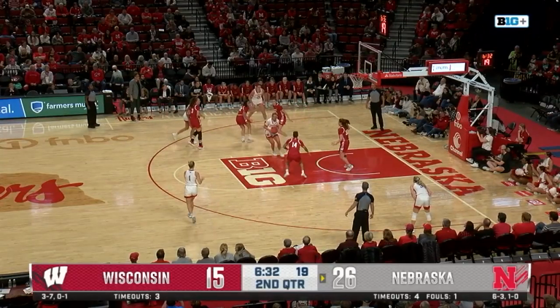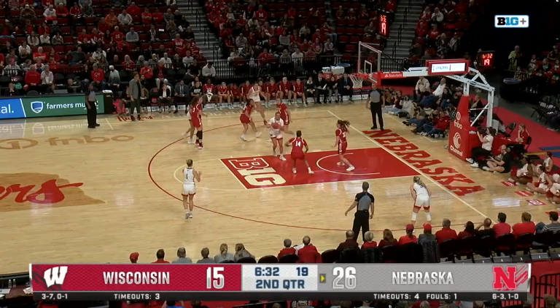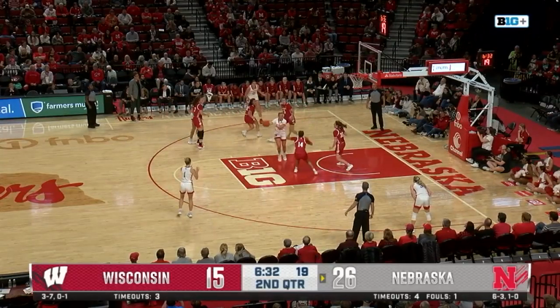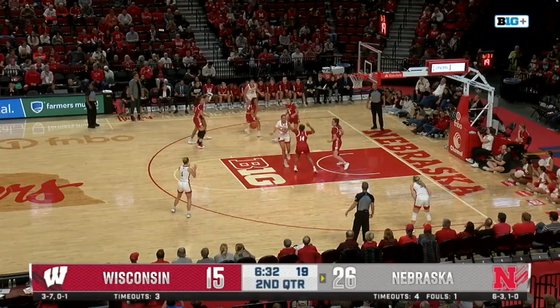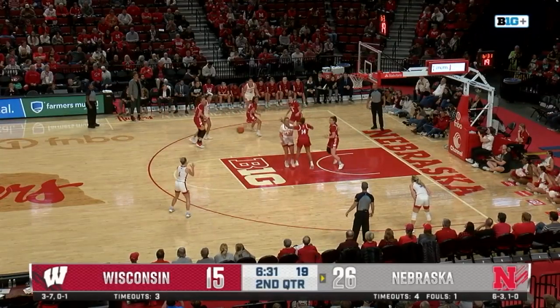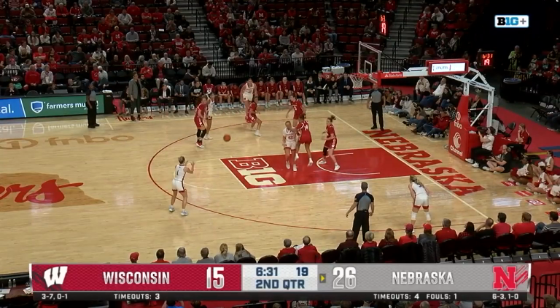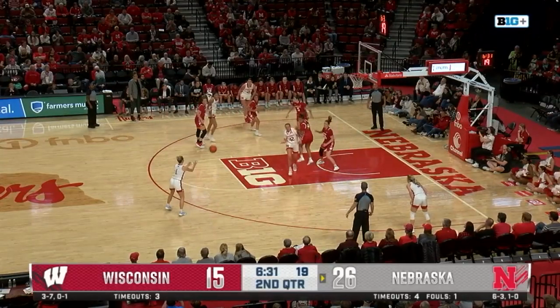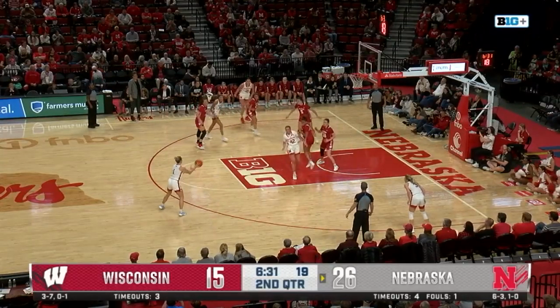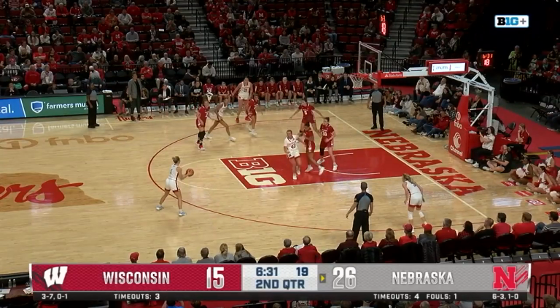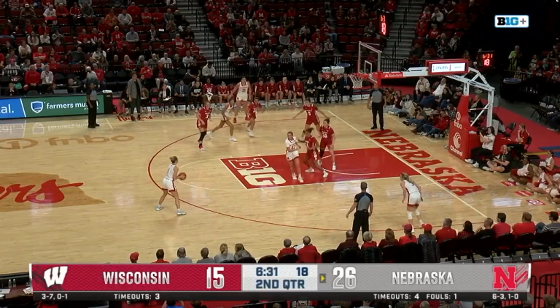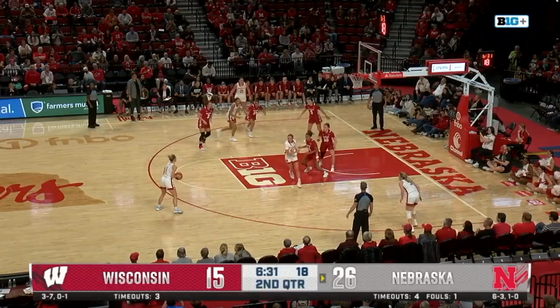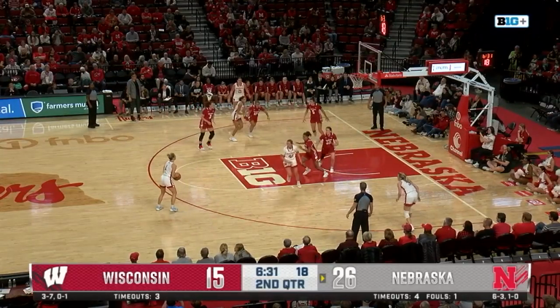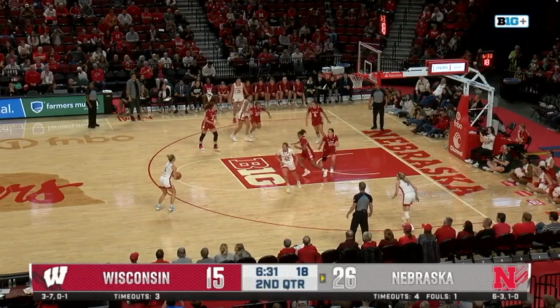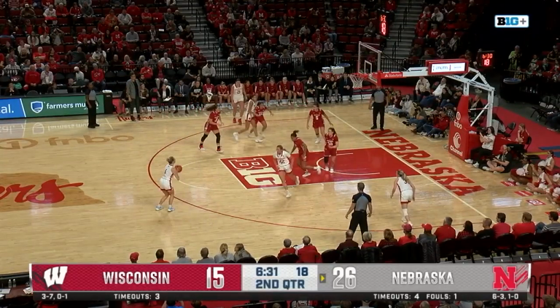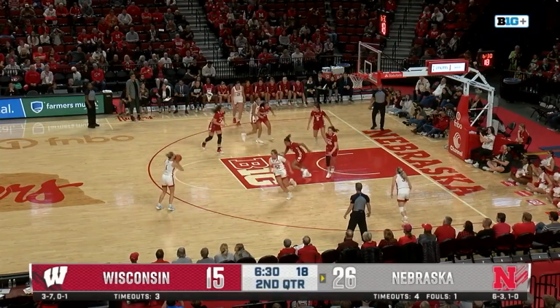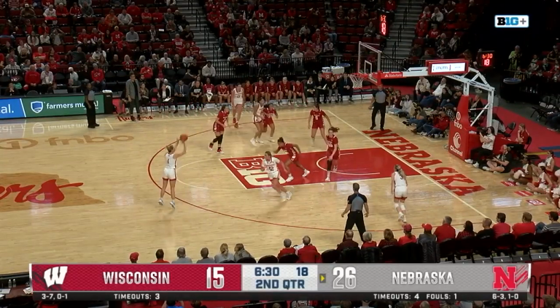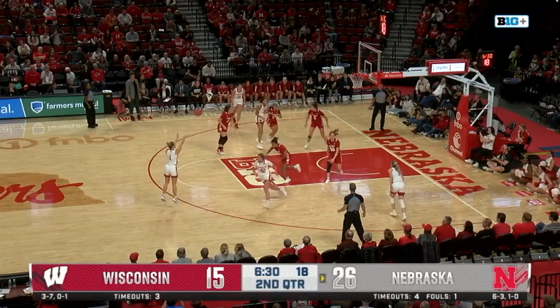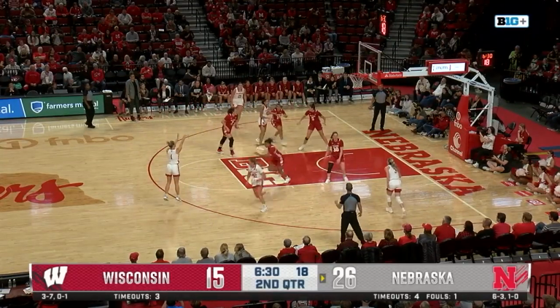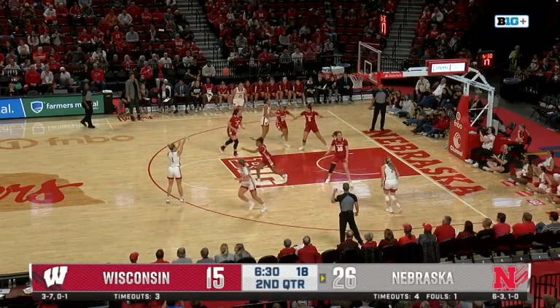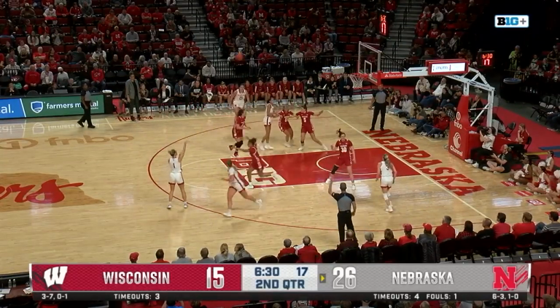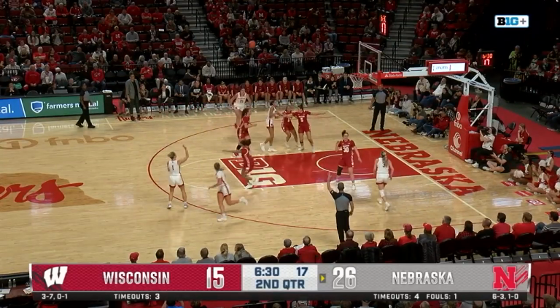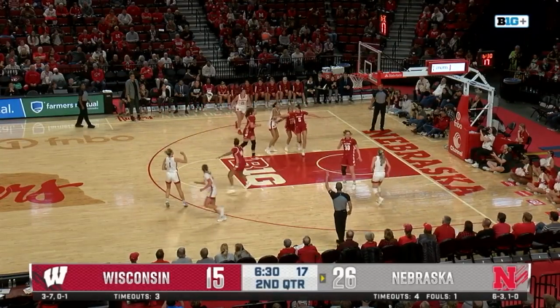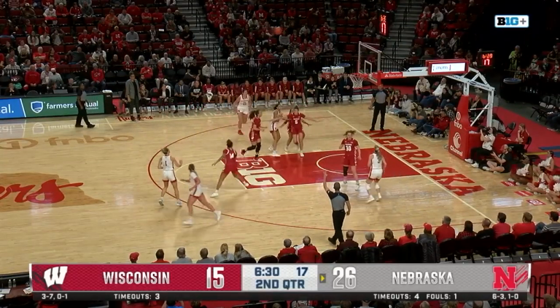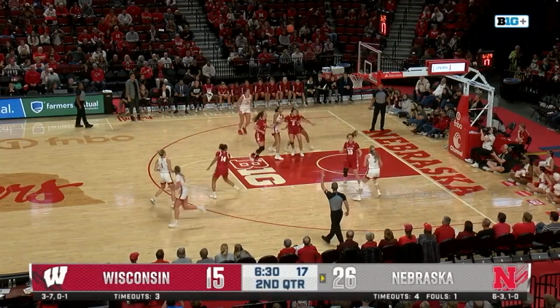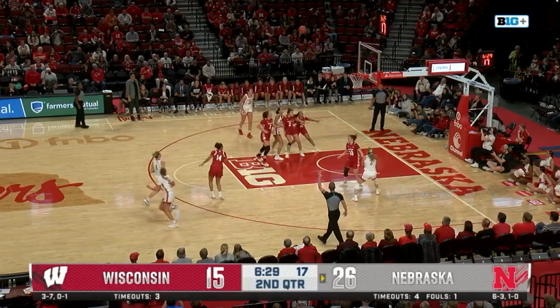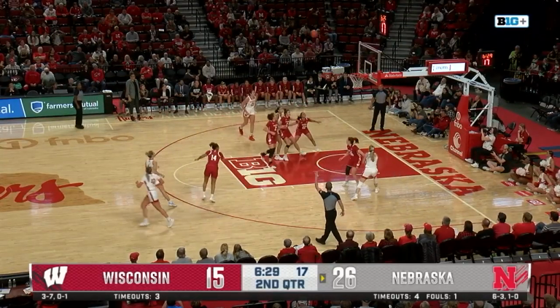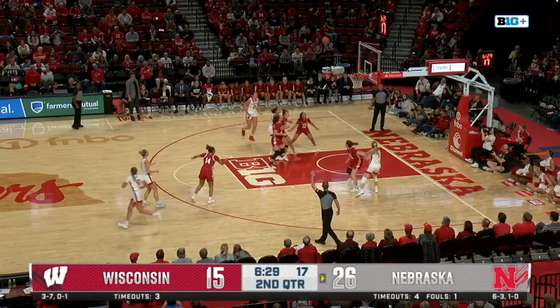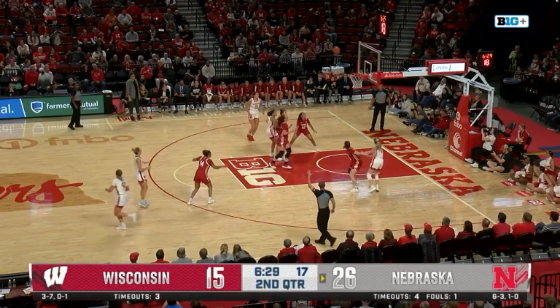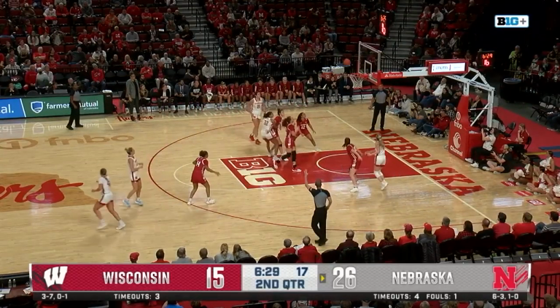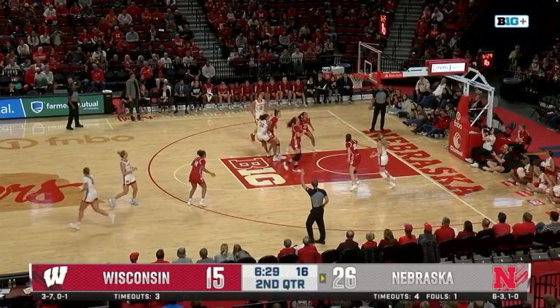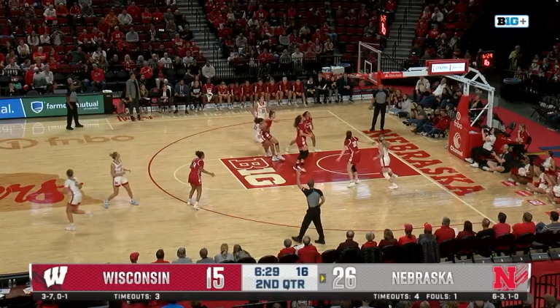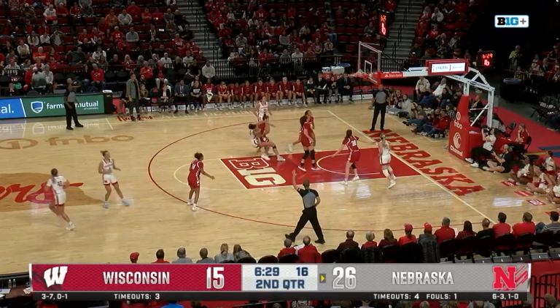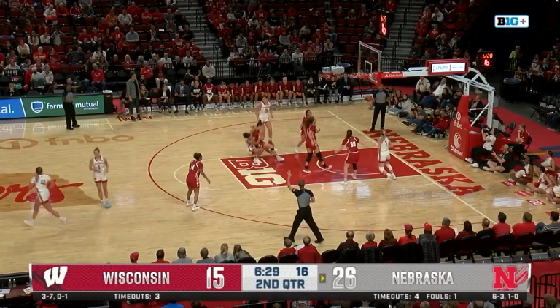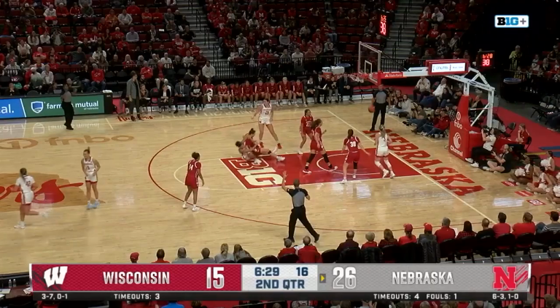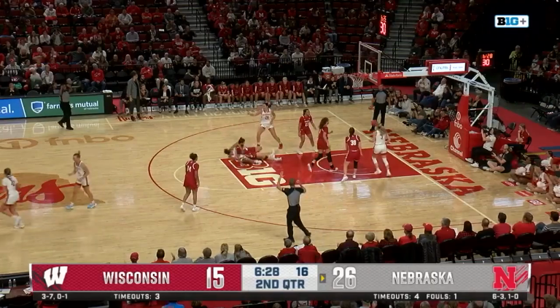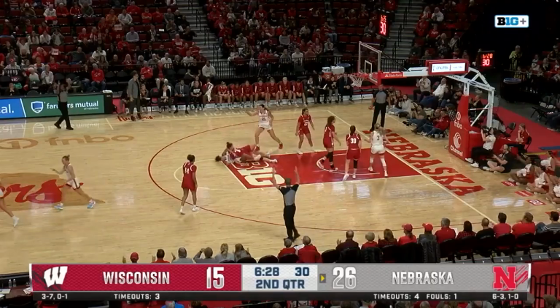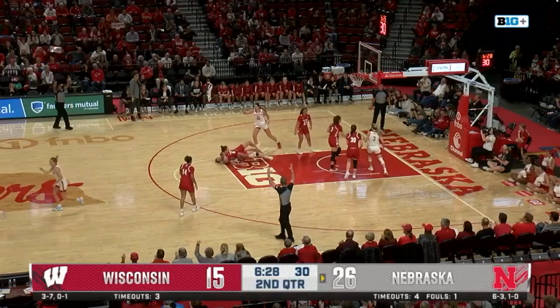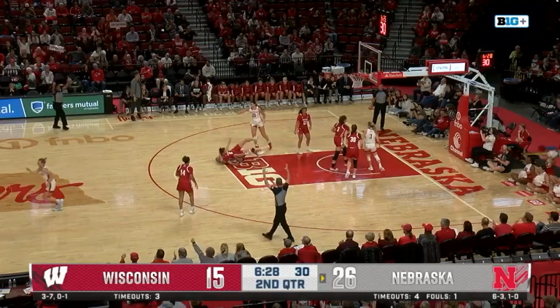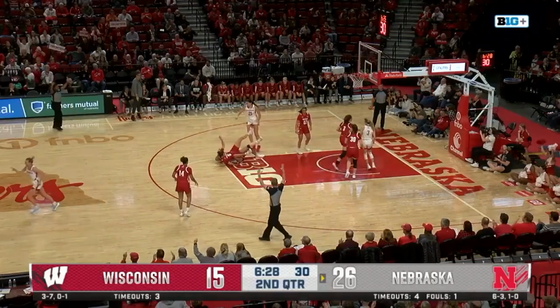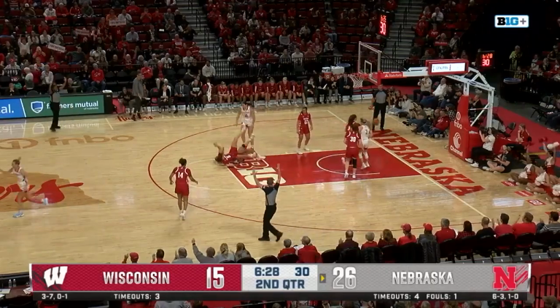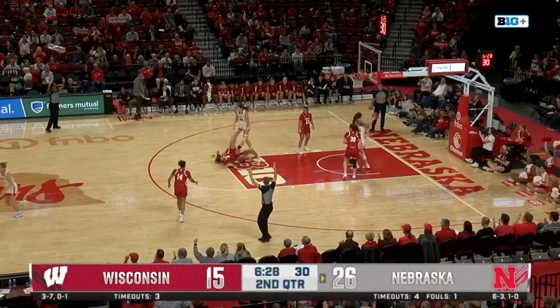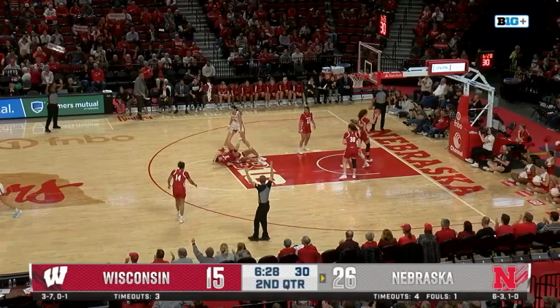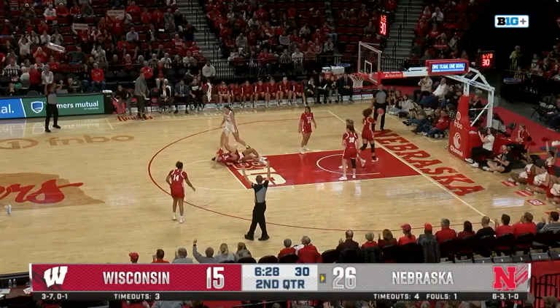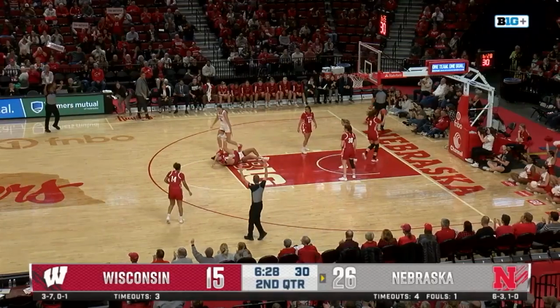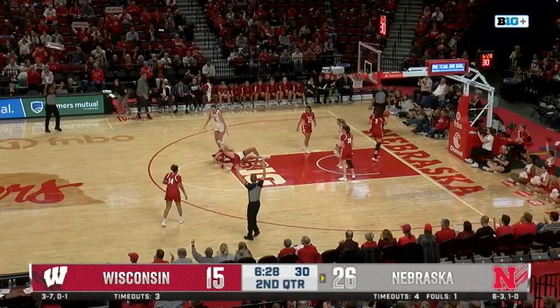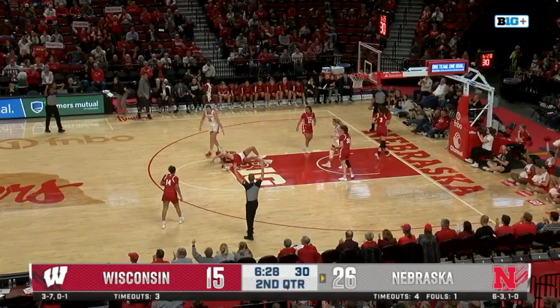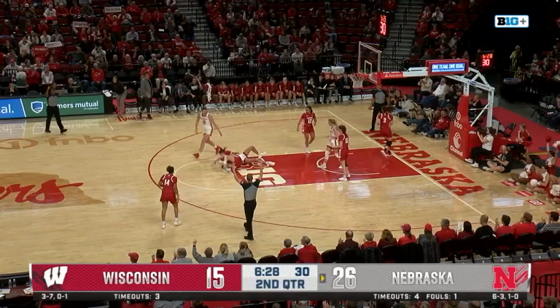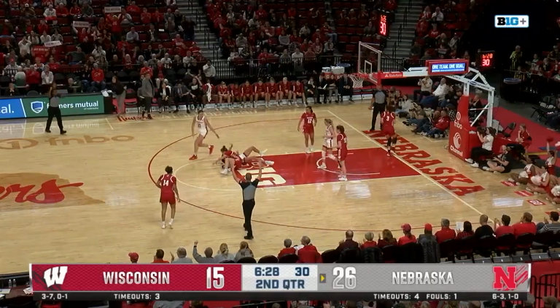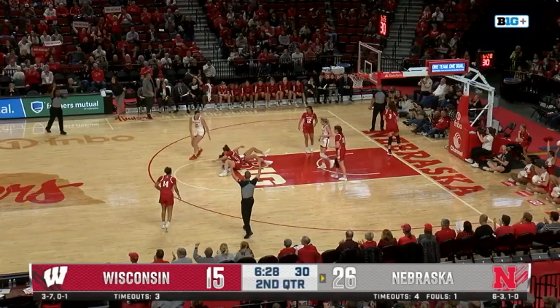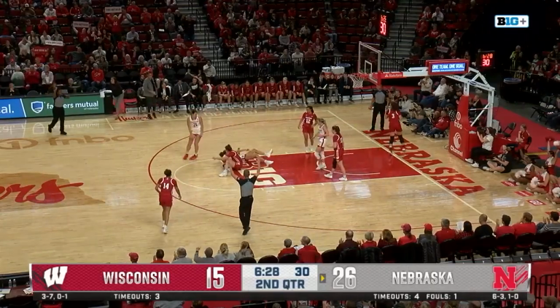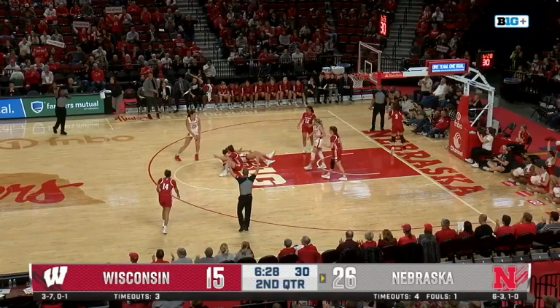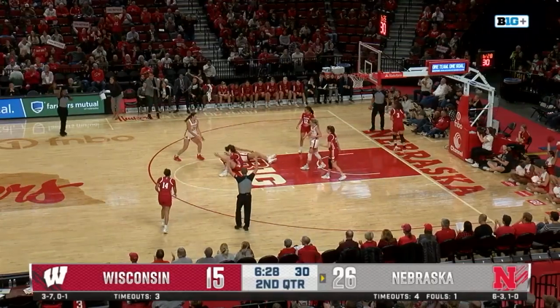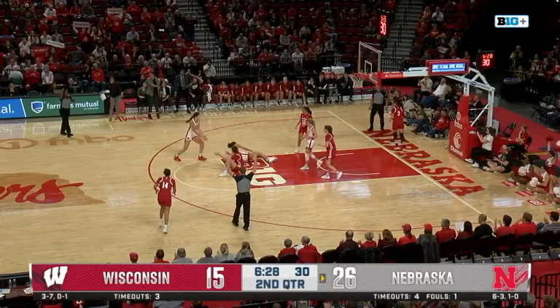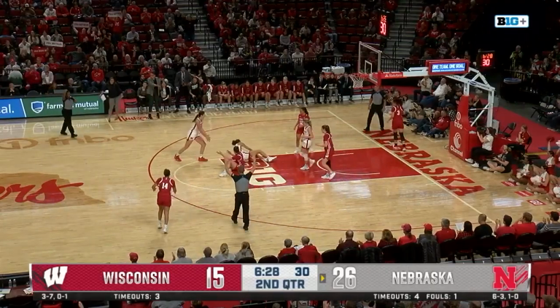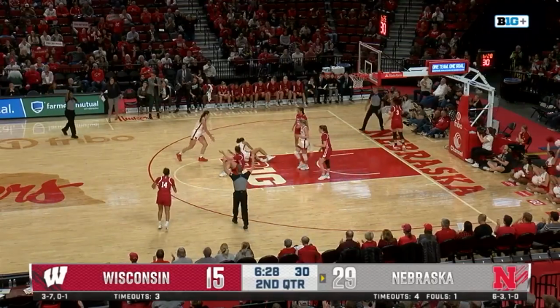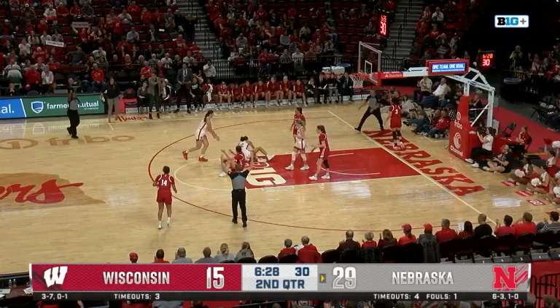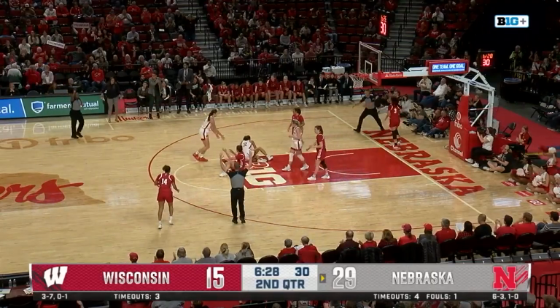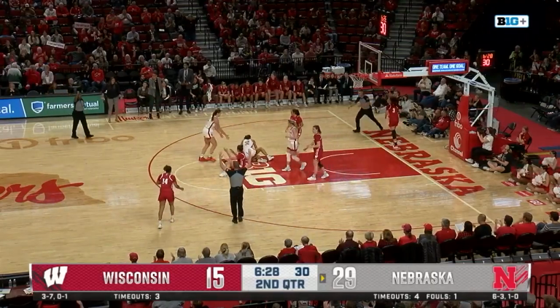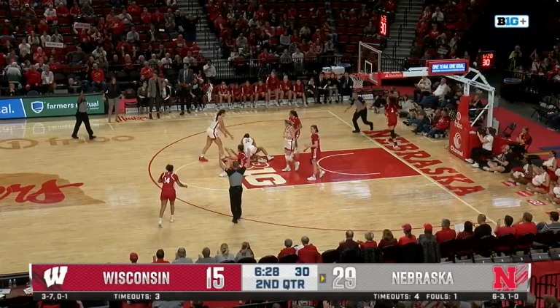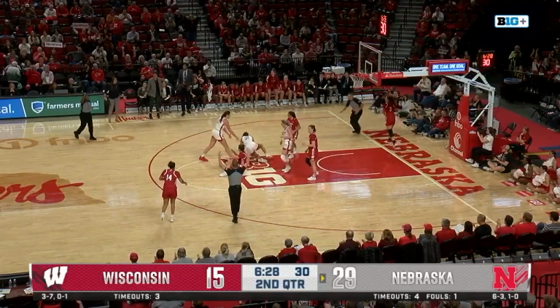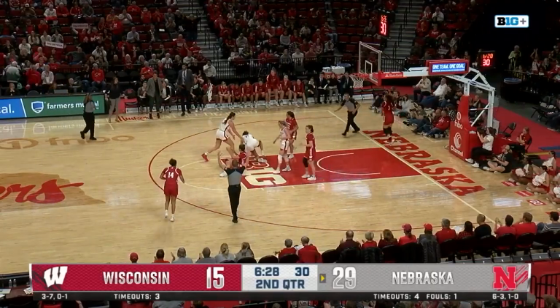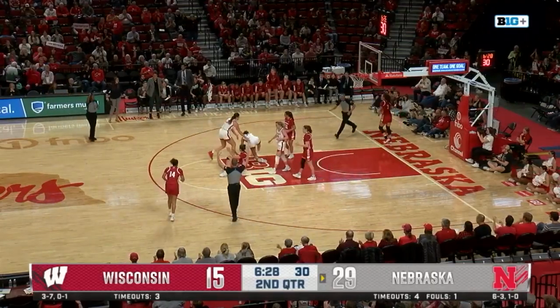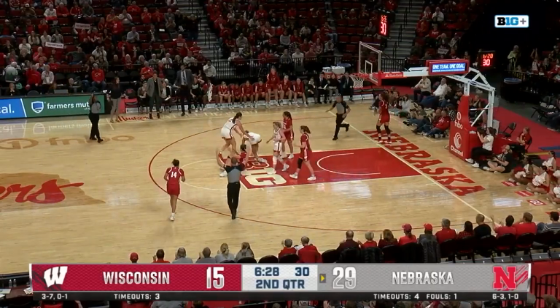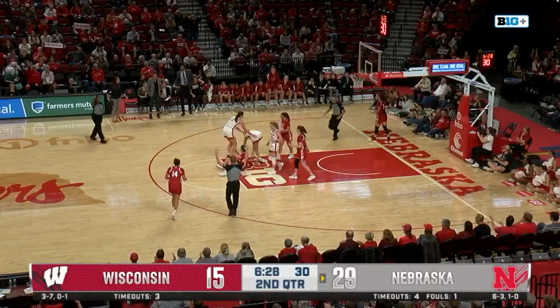Kroll drives, splits defenders. Shelly left wide open and she's got it. Not the player you want to leave open.